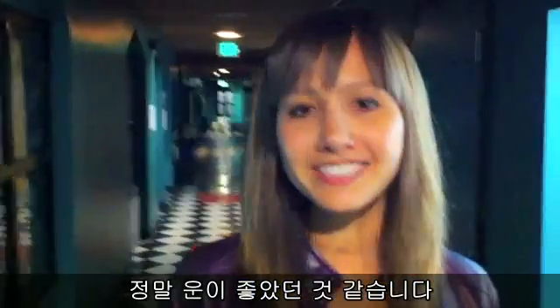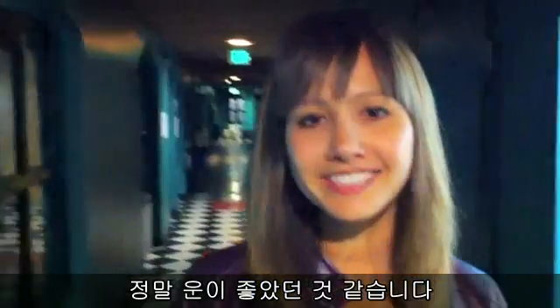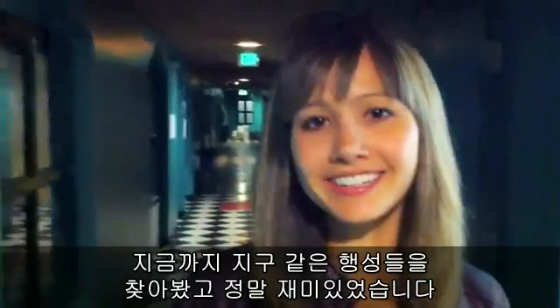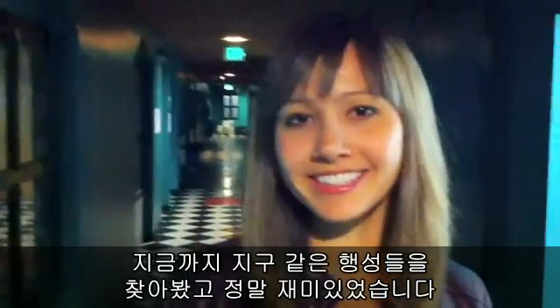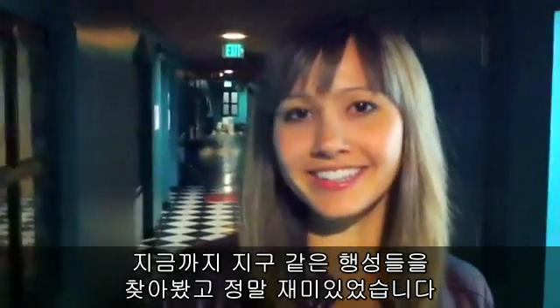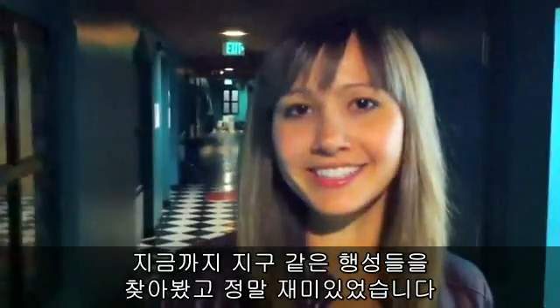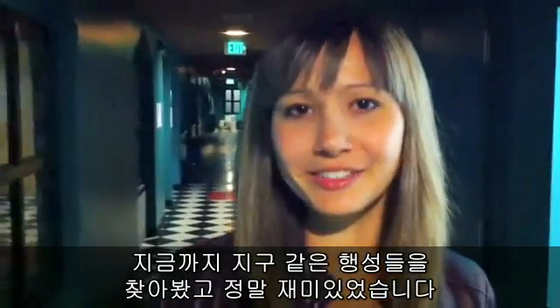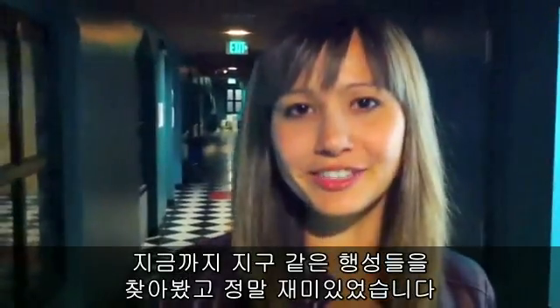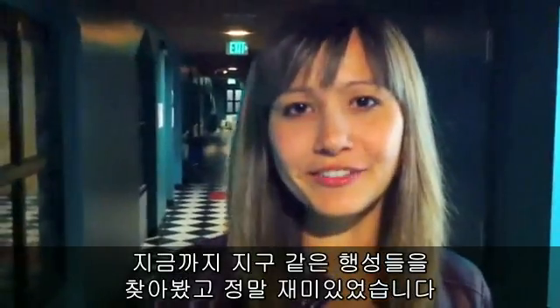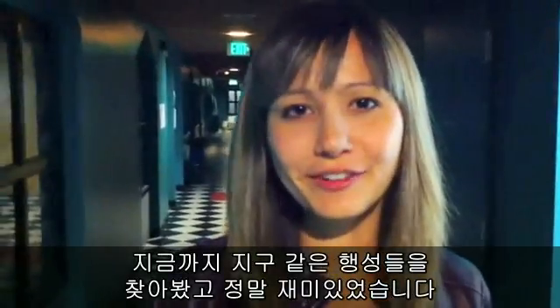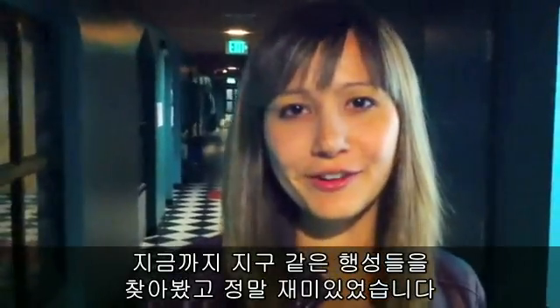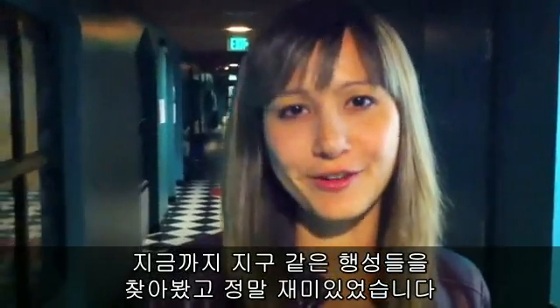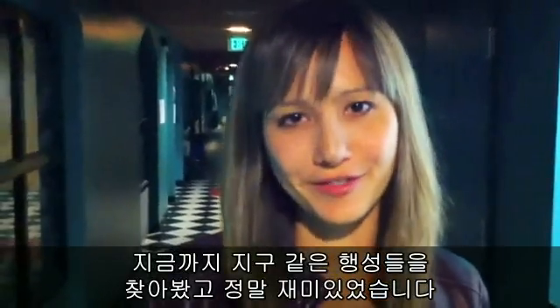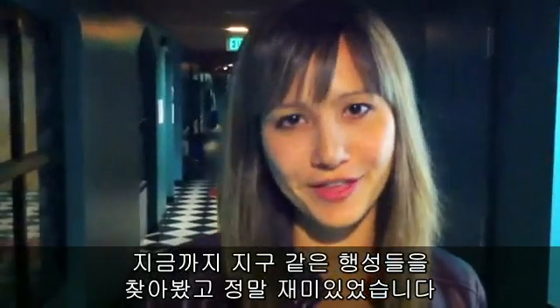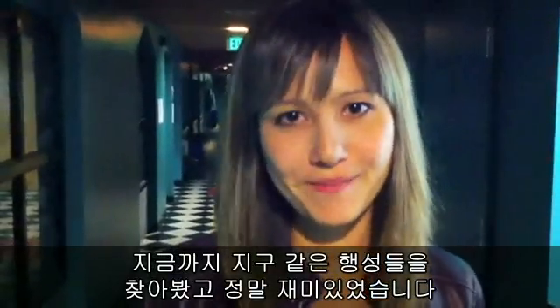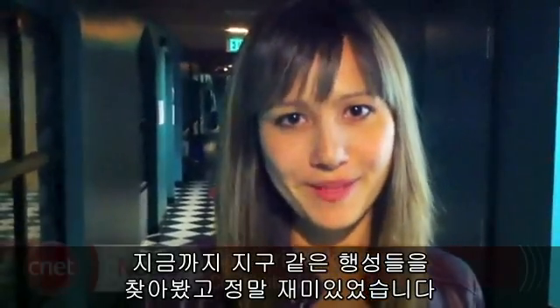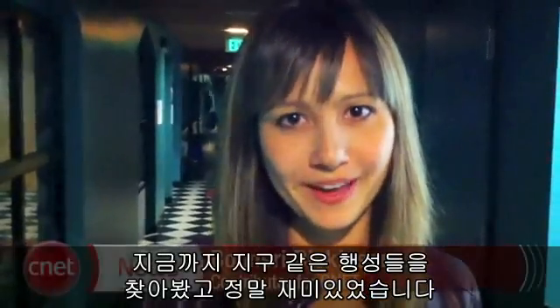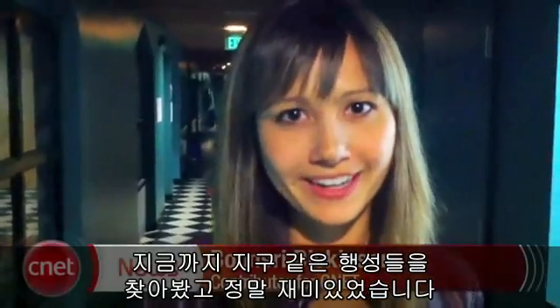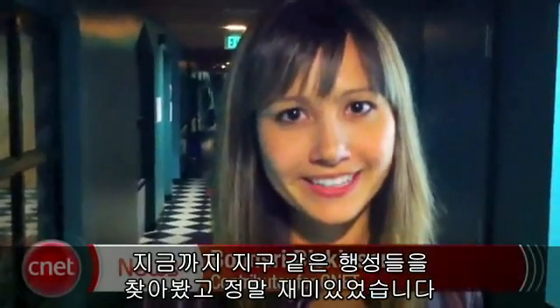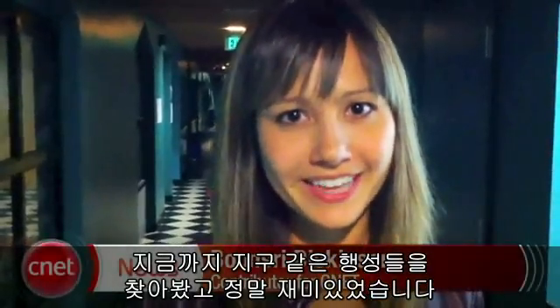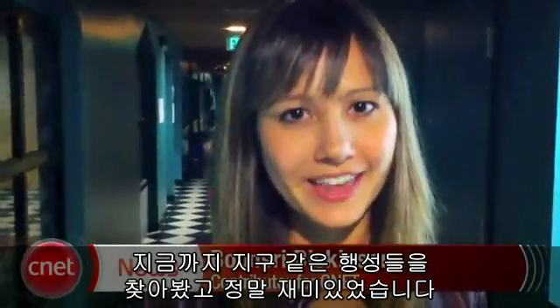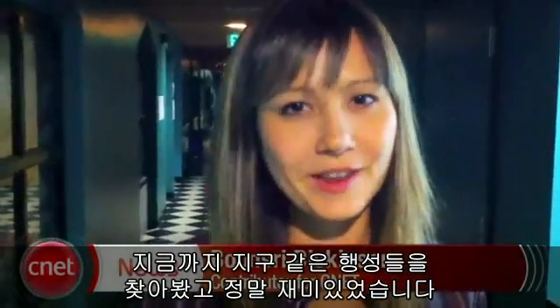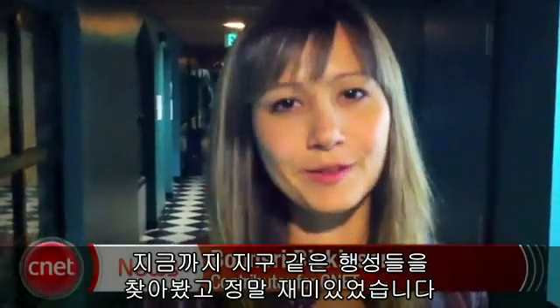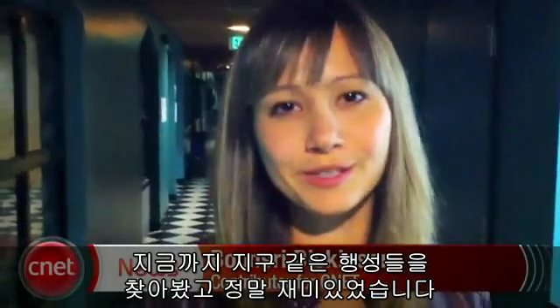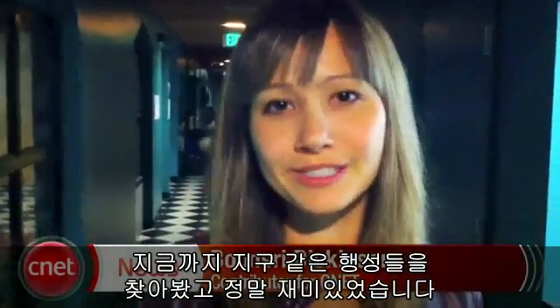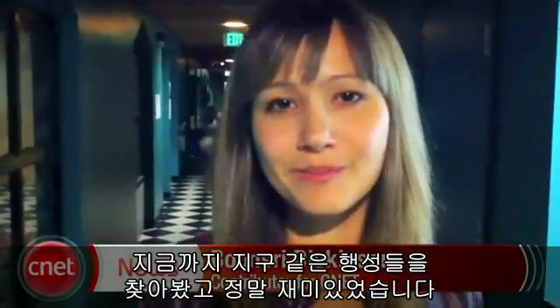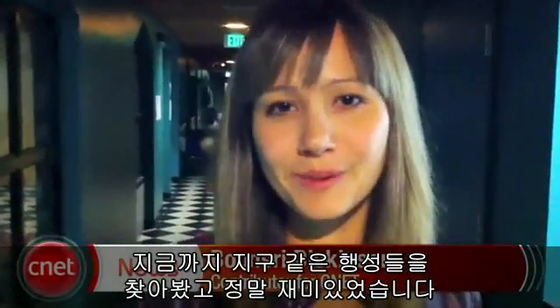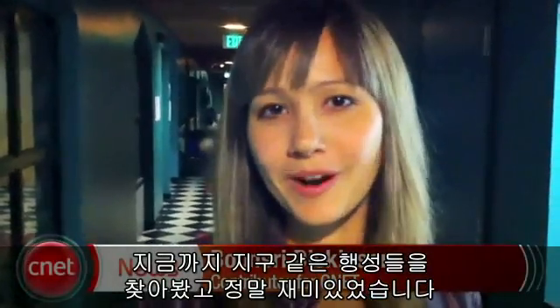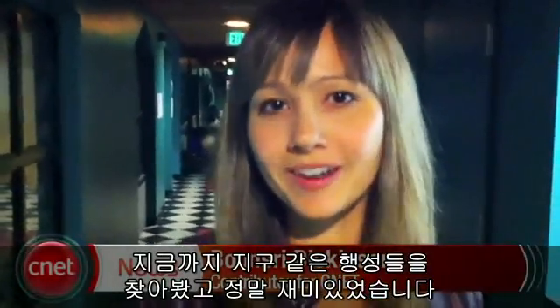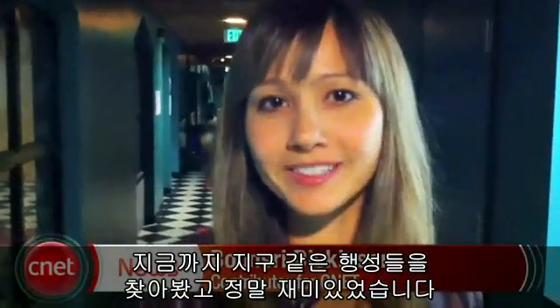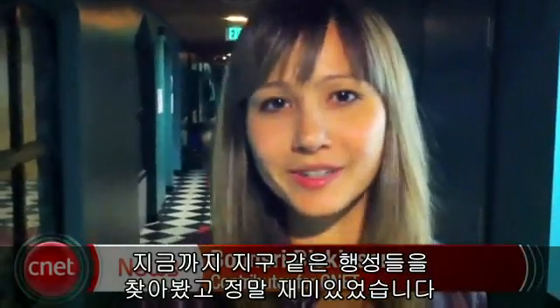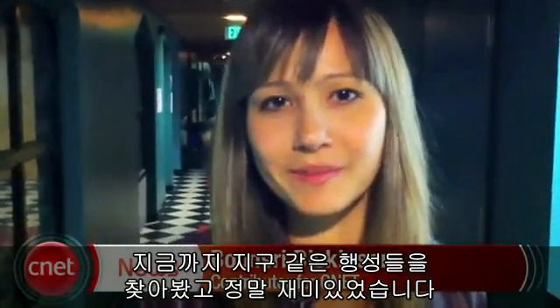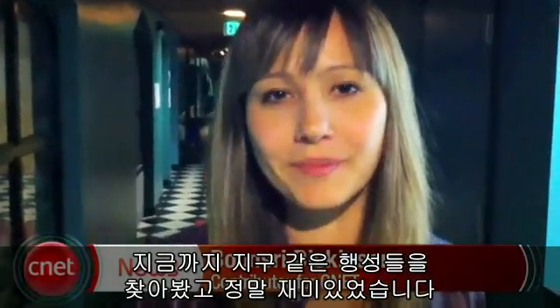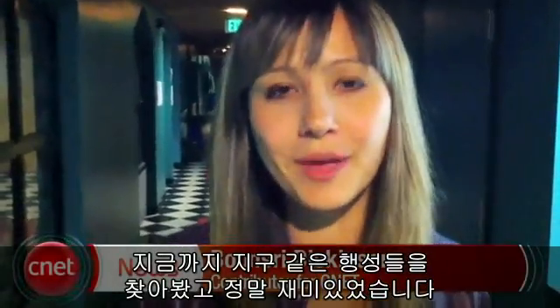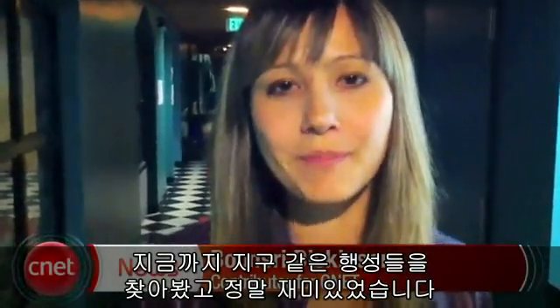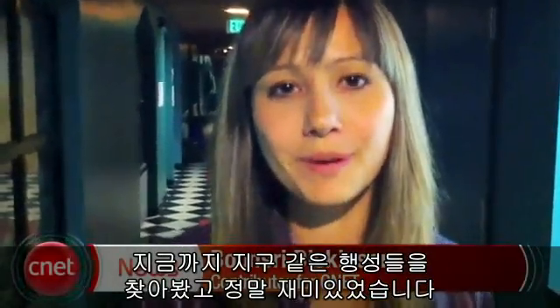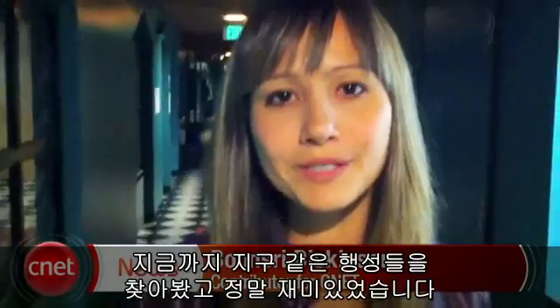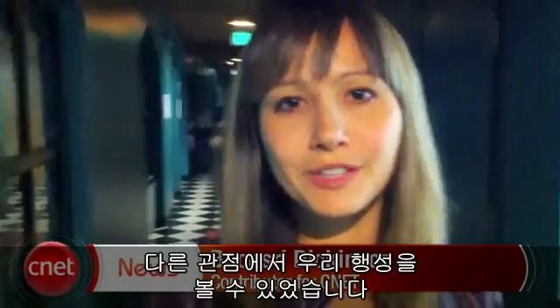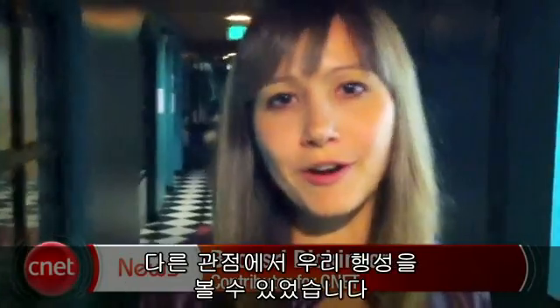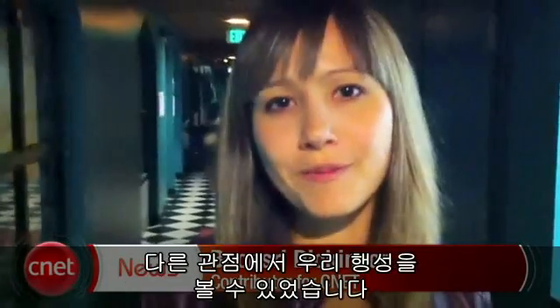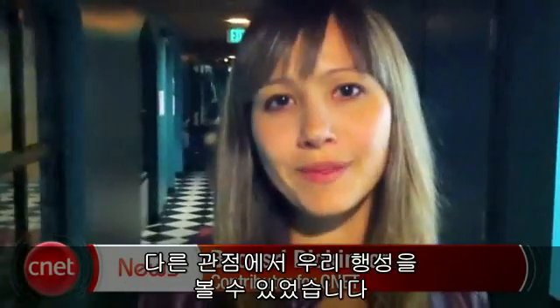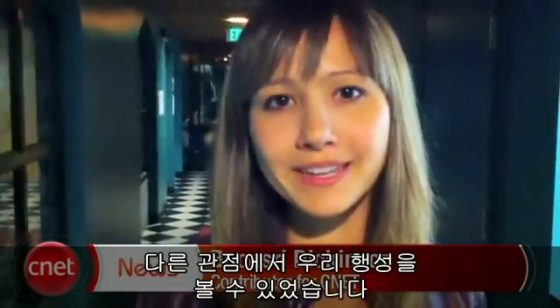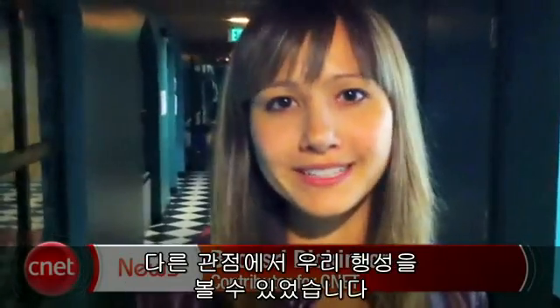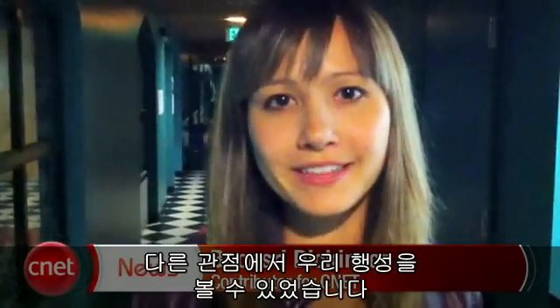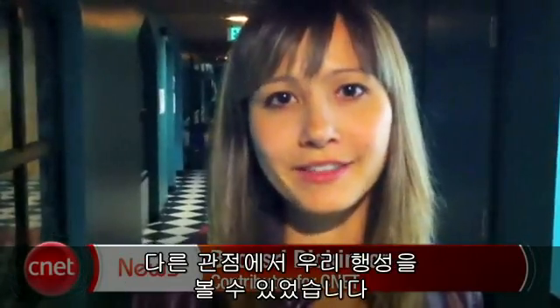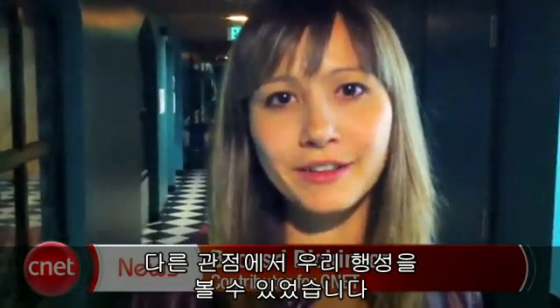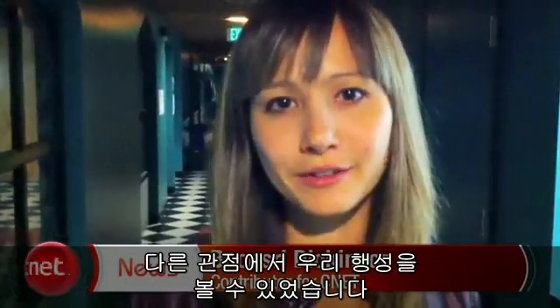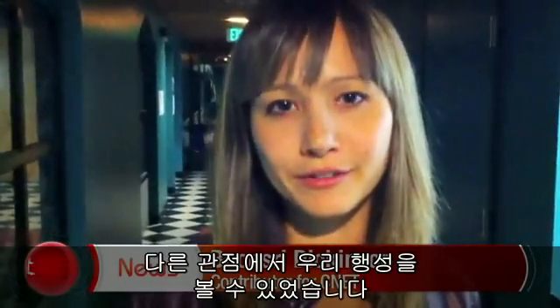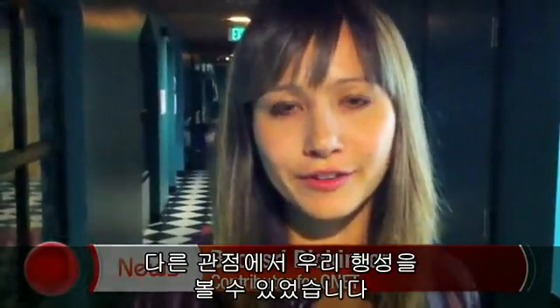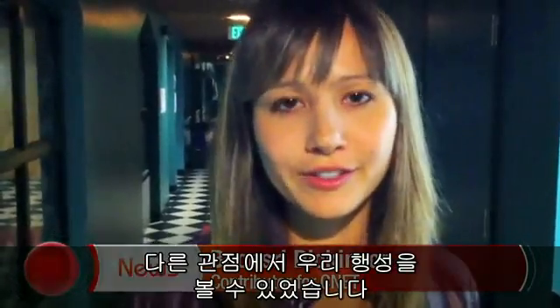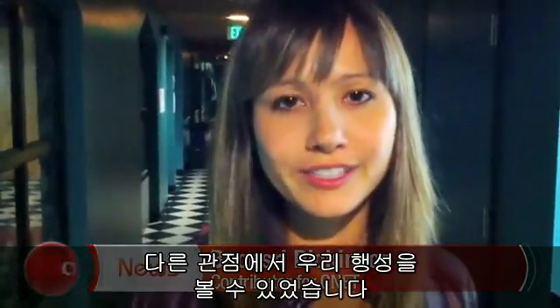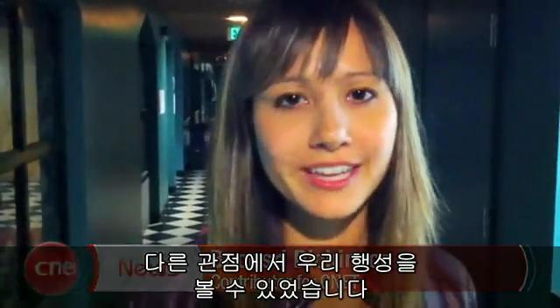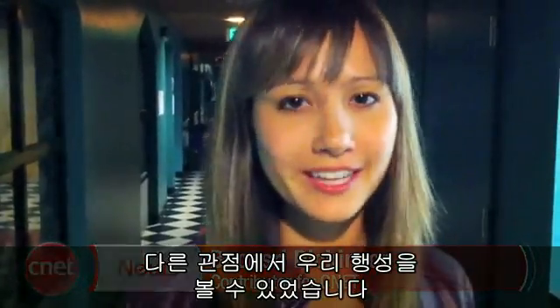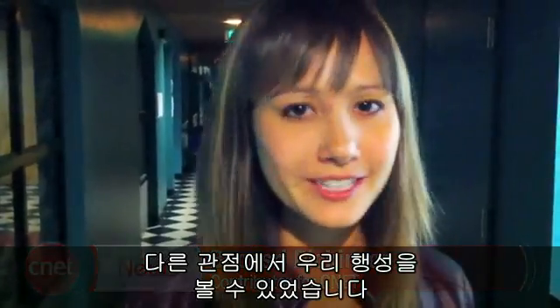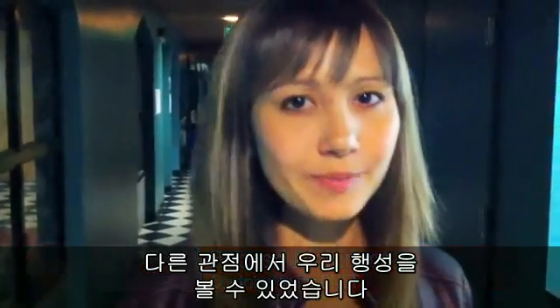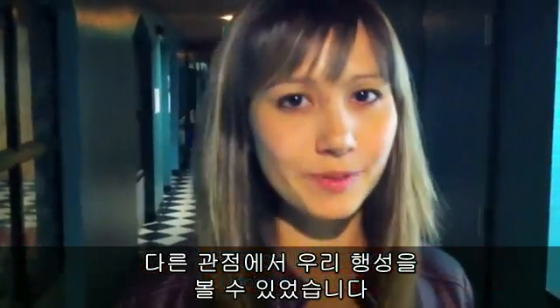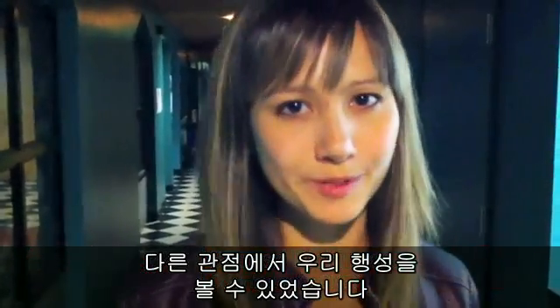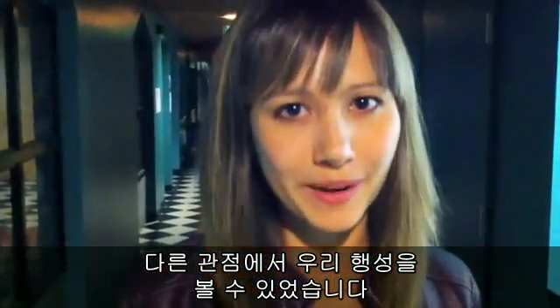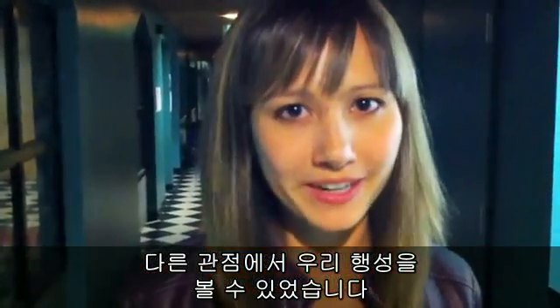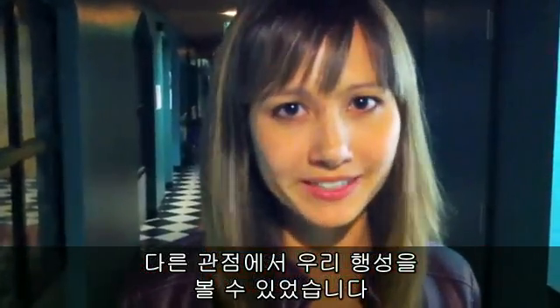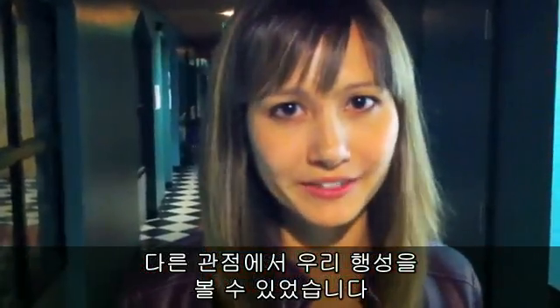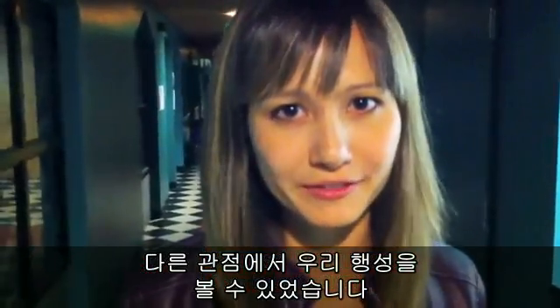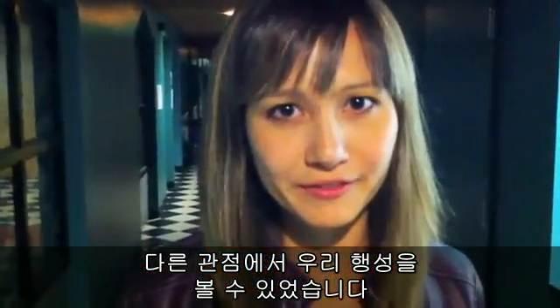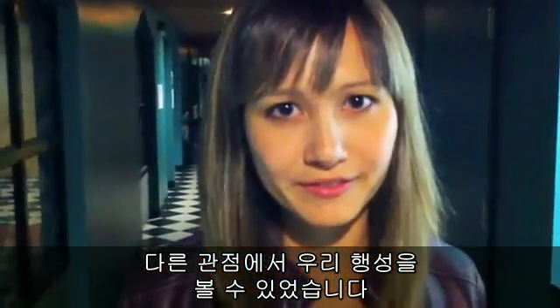I just got done searching for Earth-like planets and it was super awesome. It puts our place in the universe into perspective.